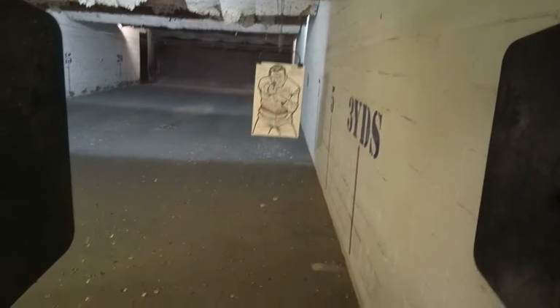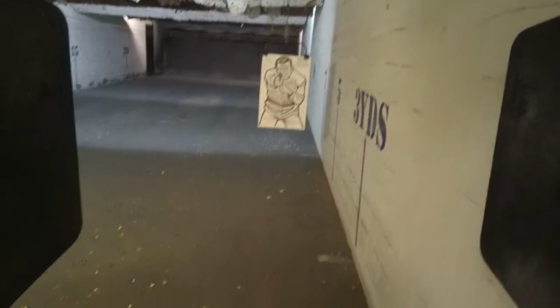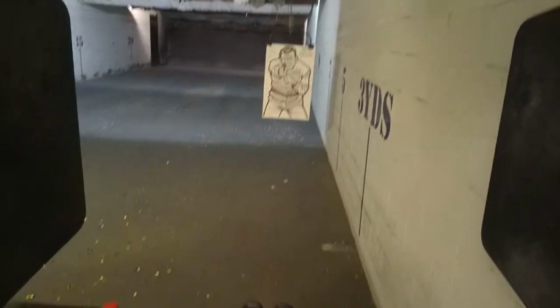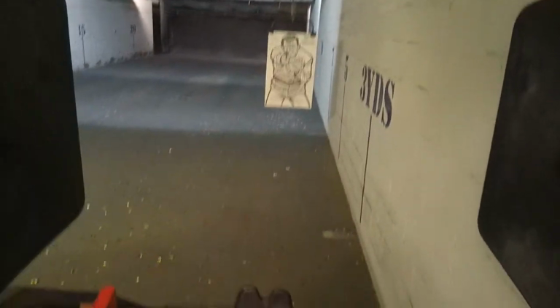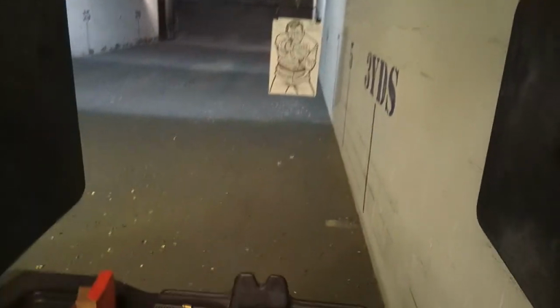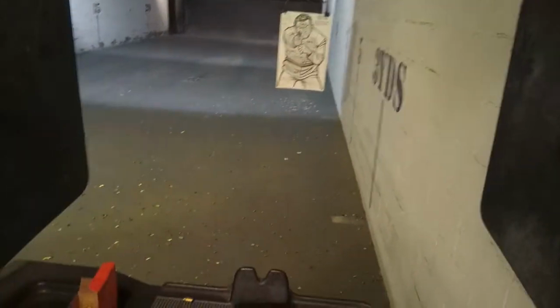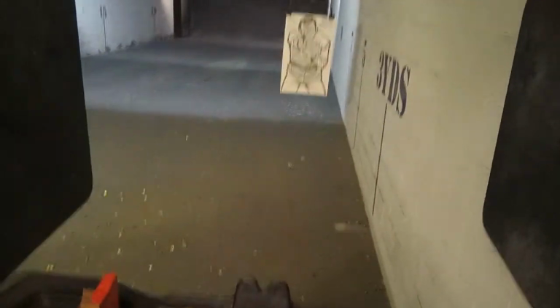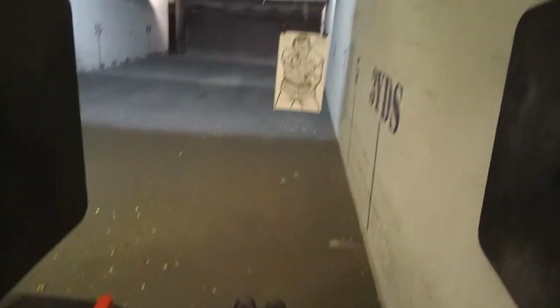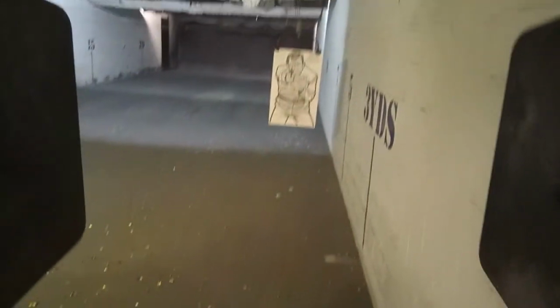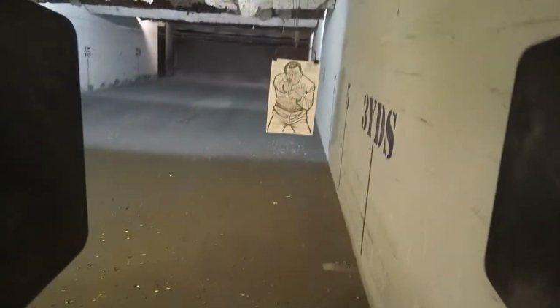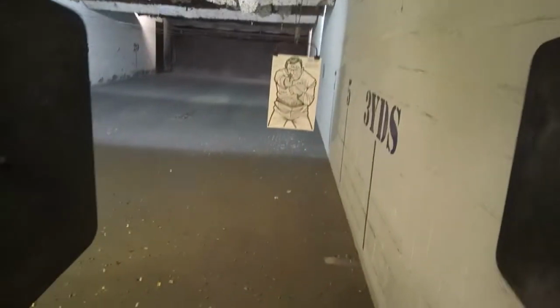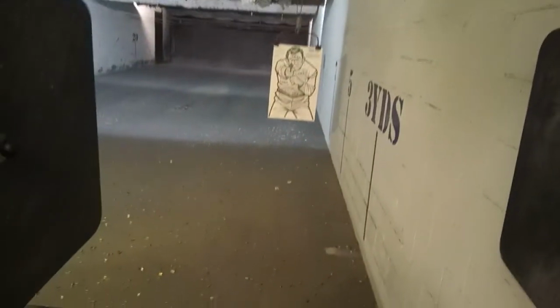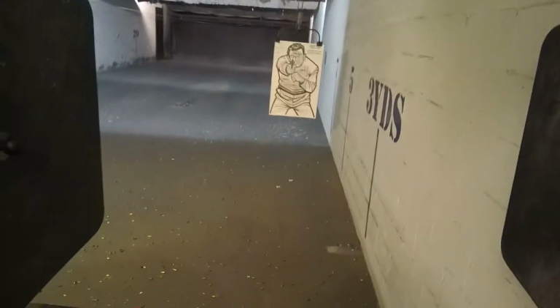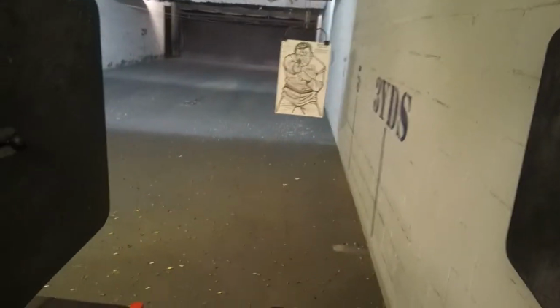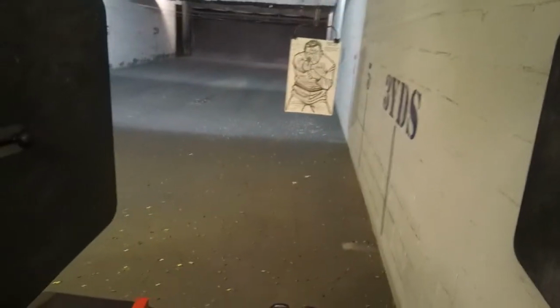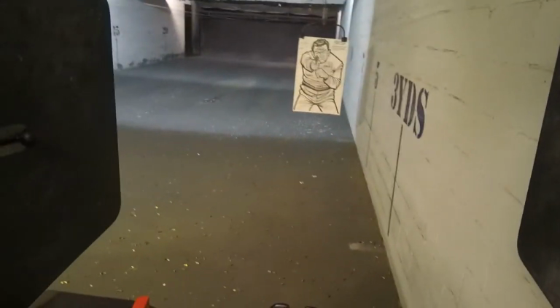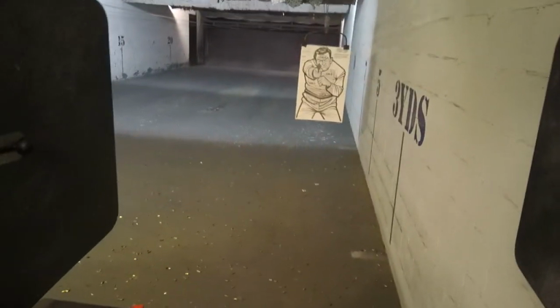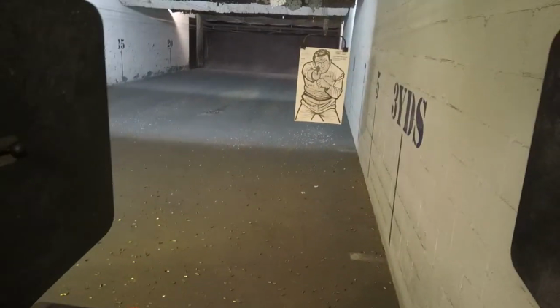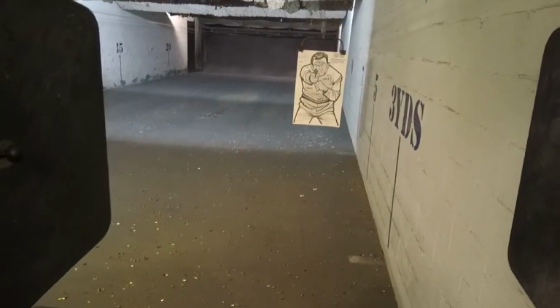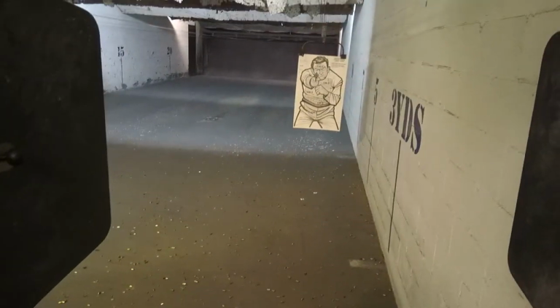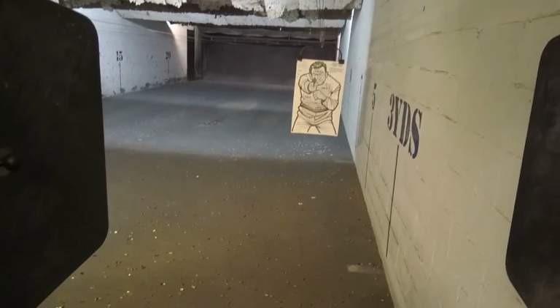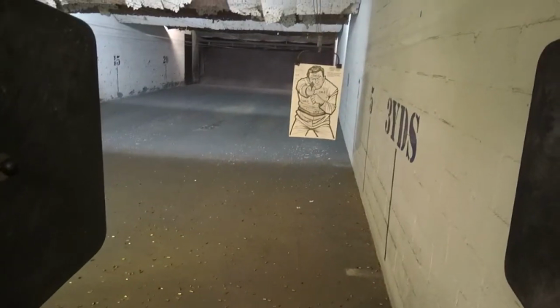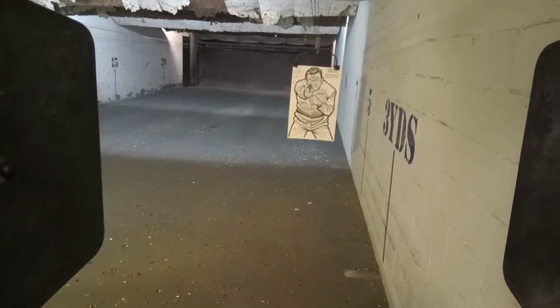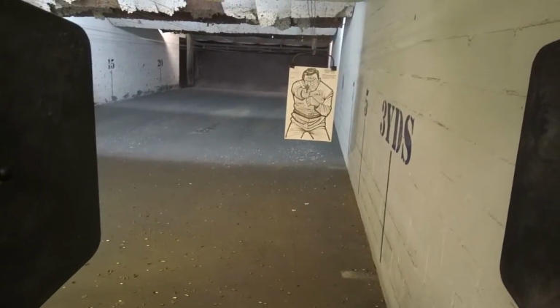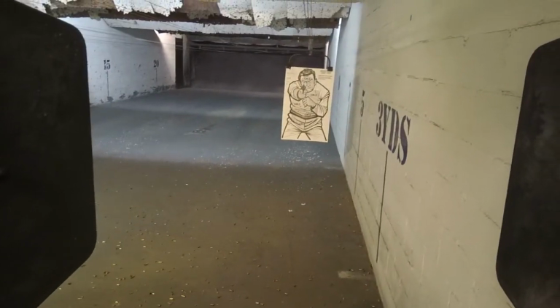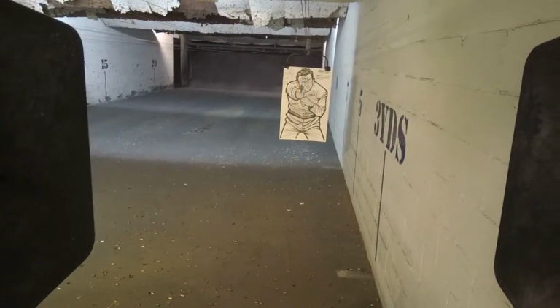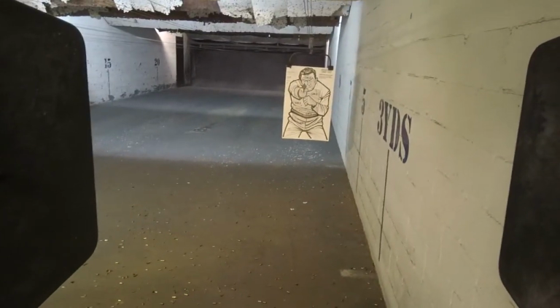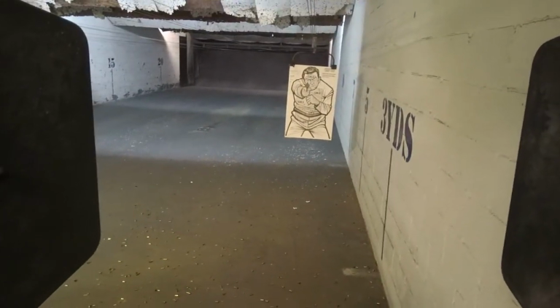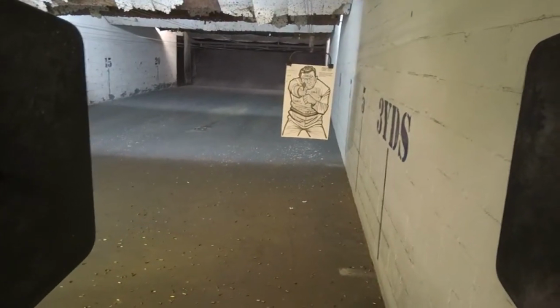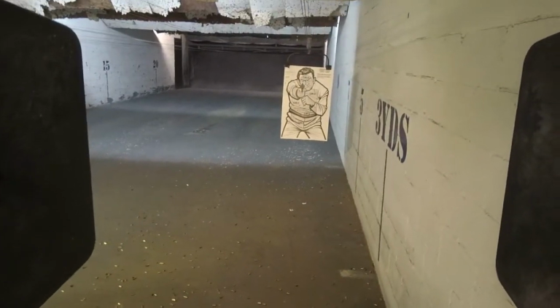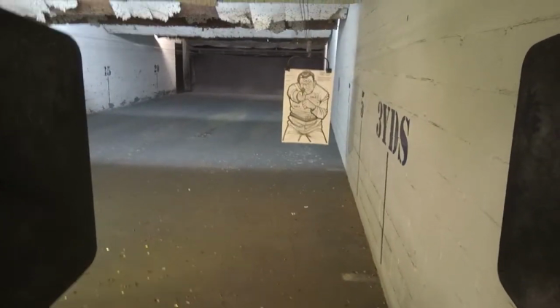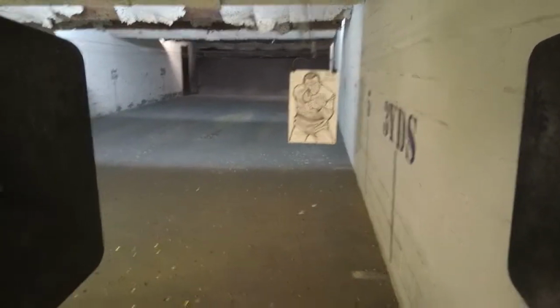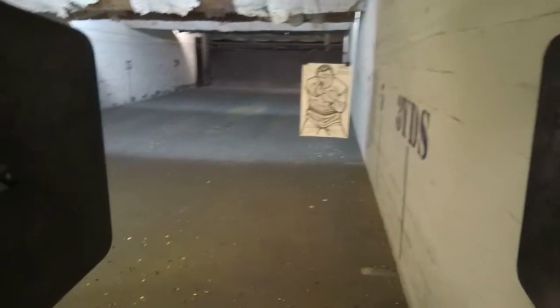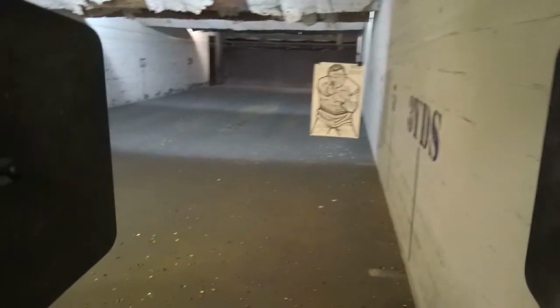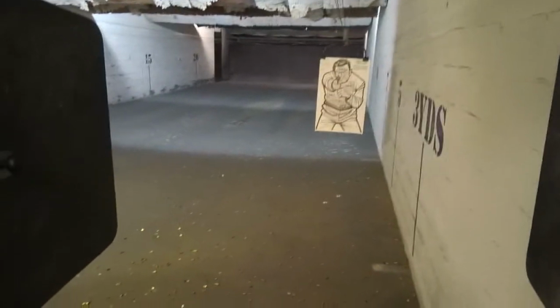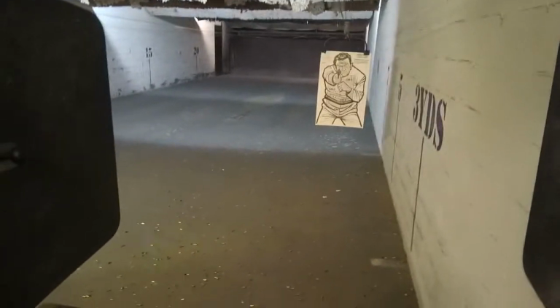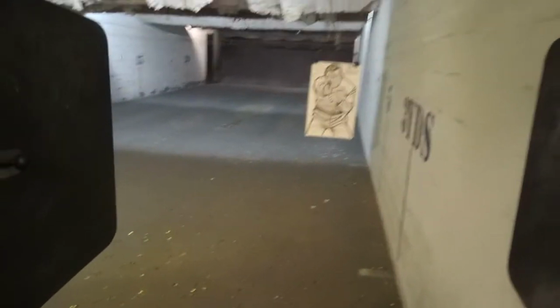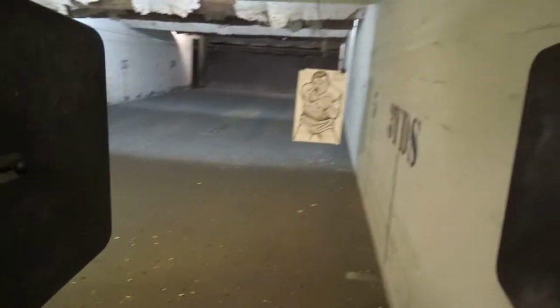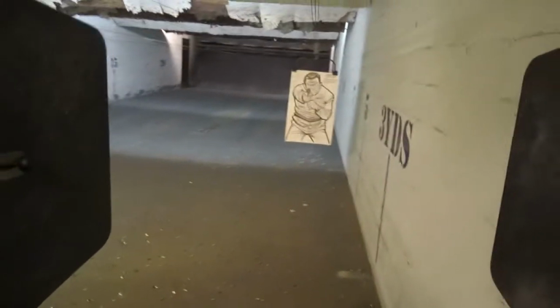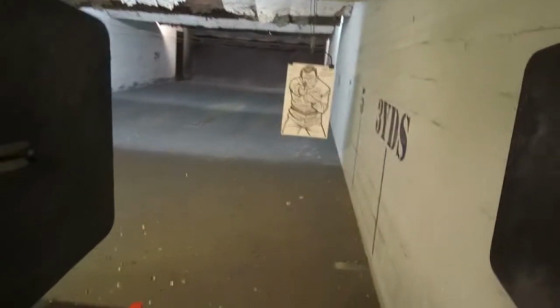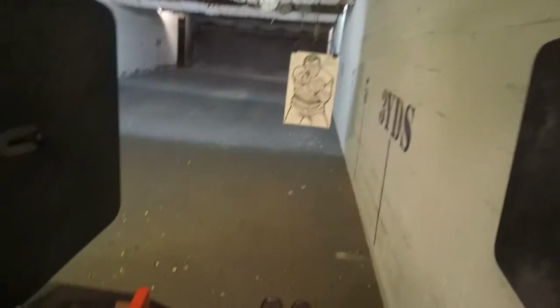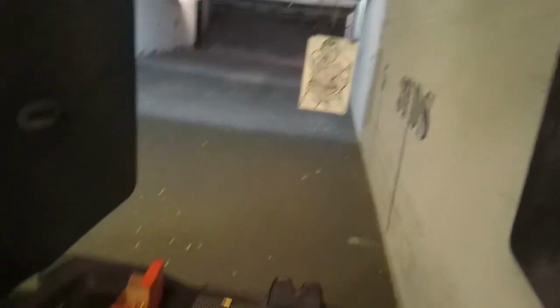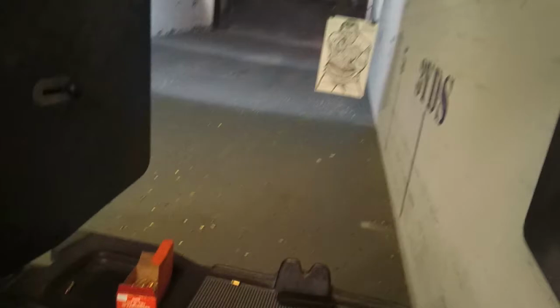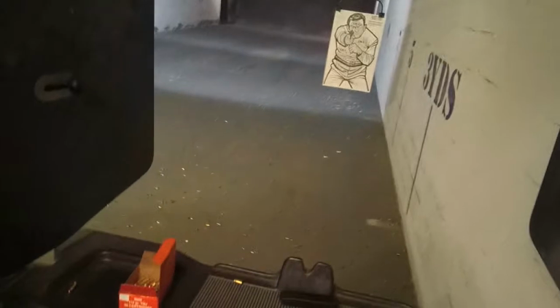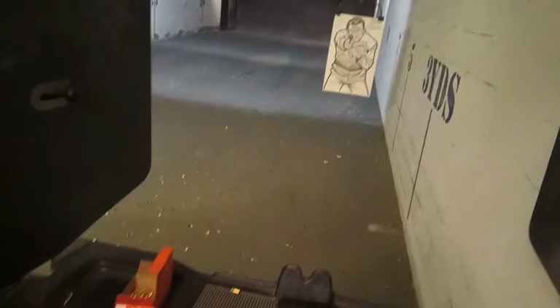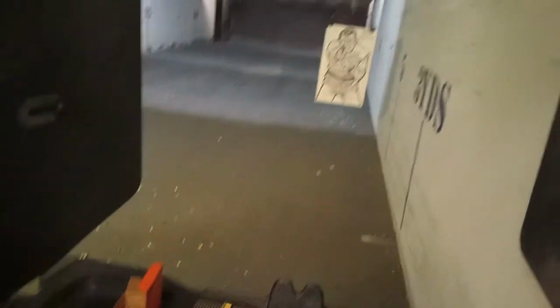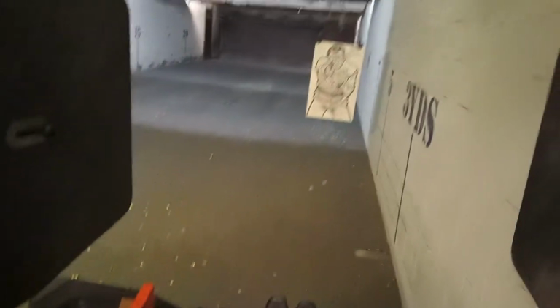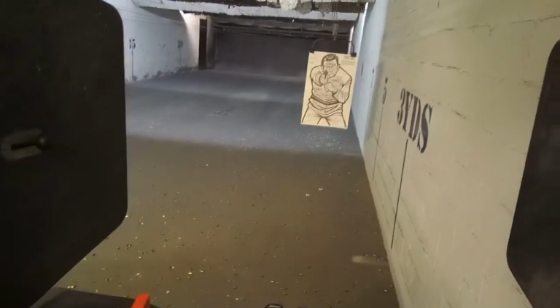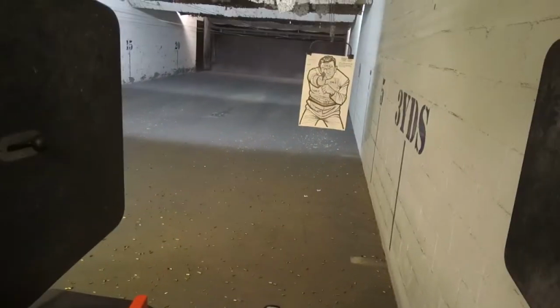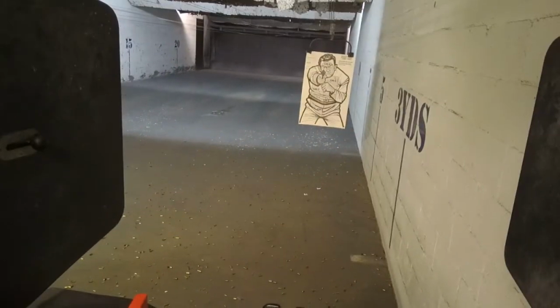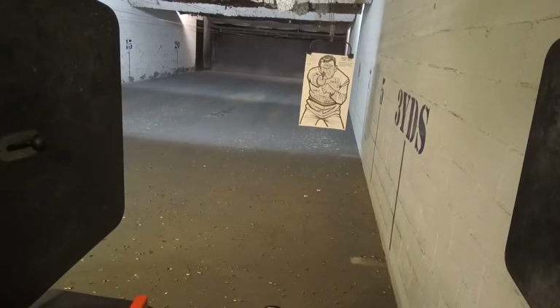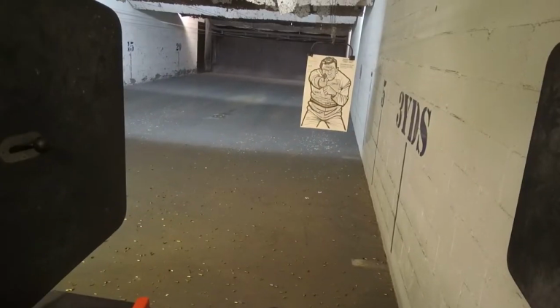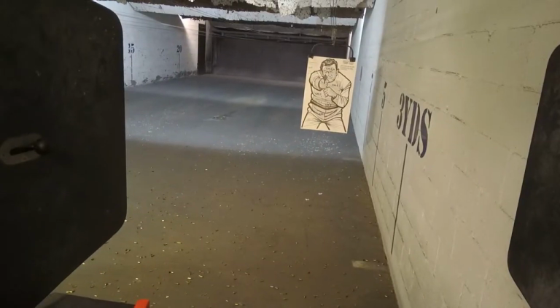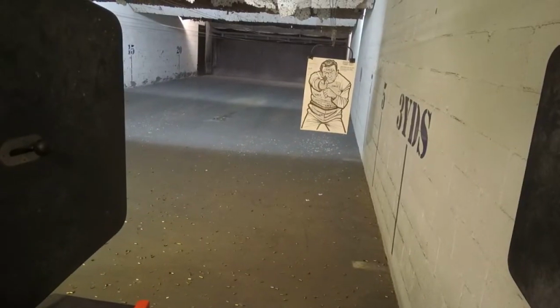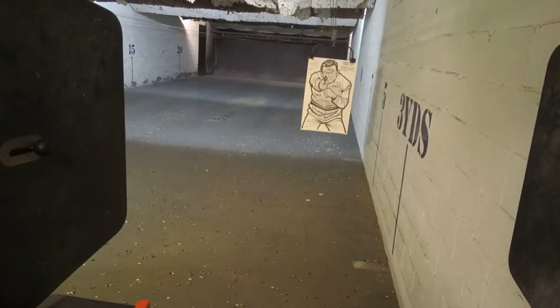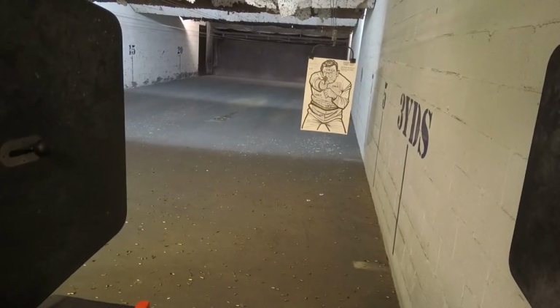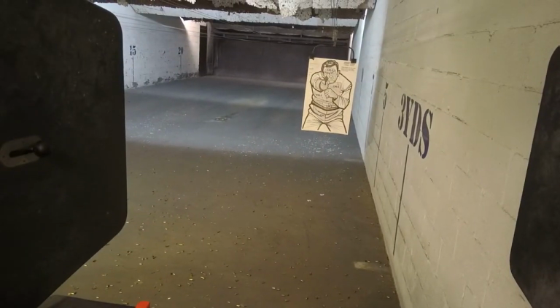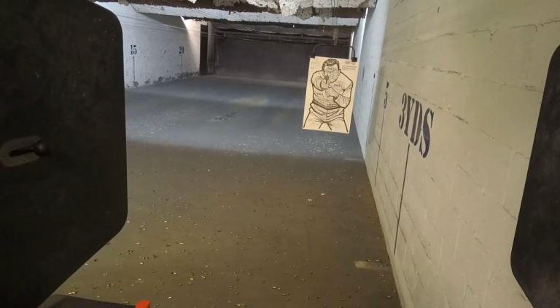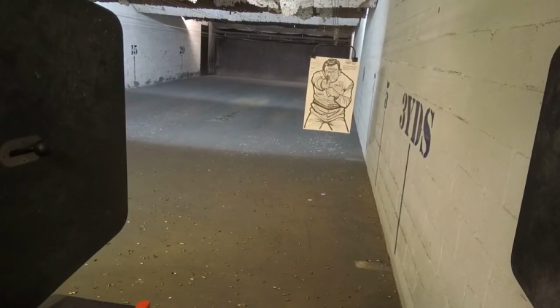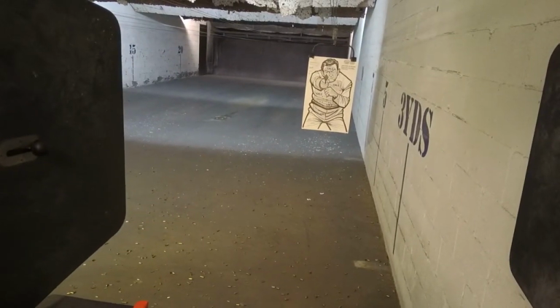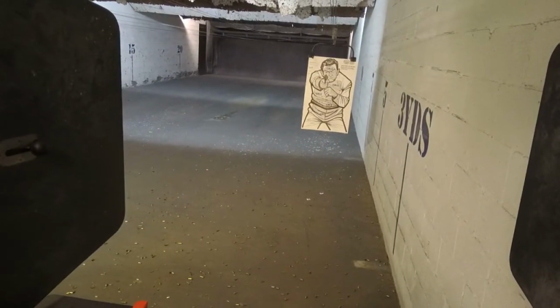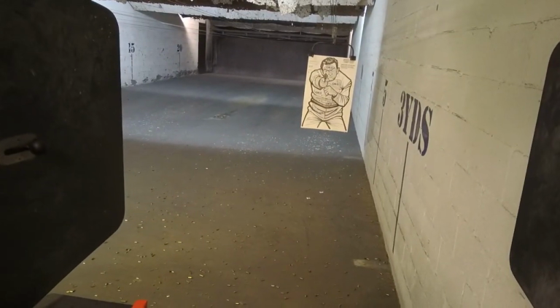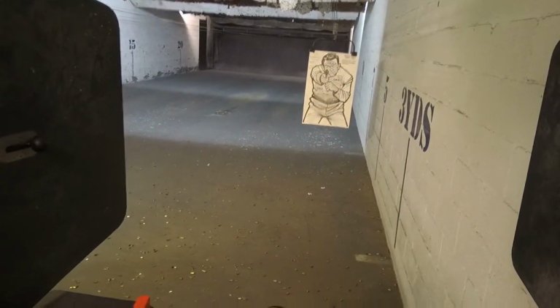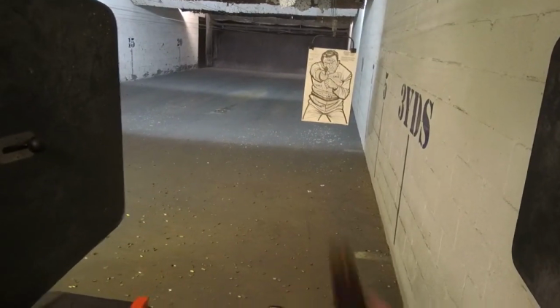Alright, 5 shots strong hand only. Standby, fire!